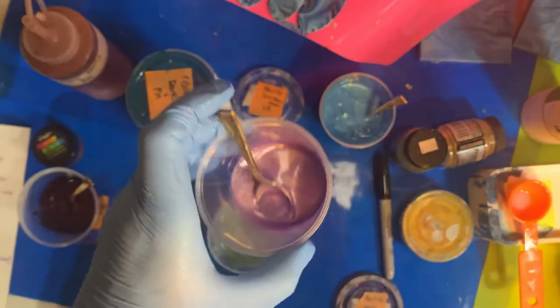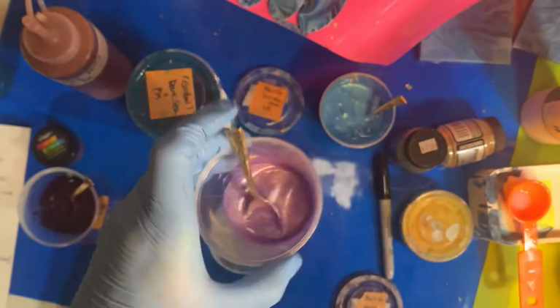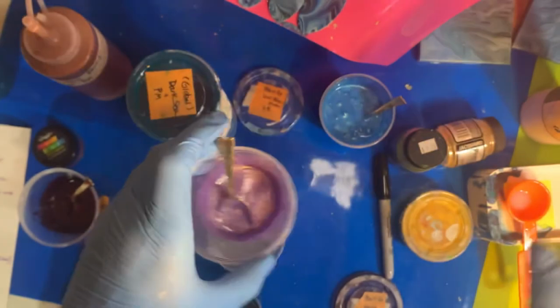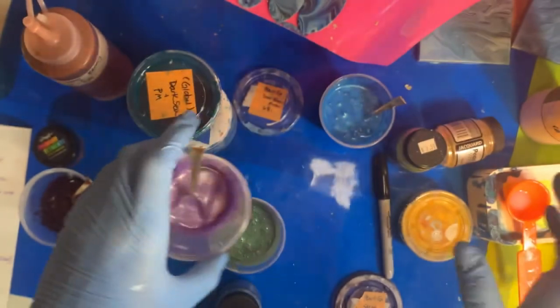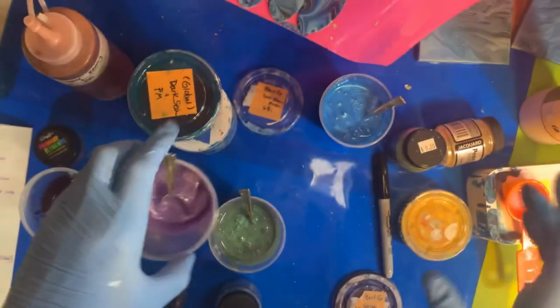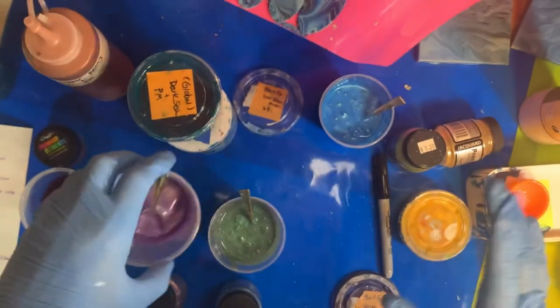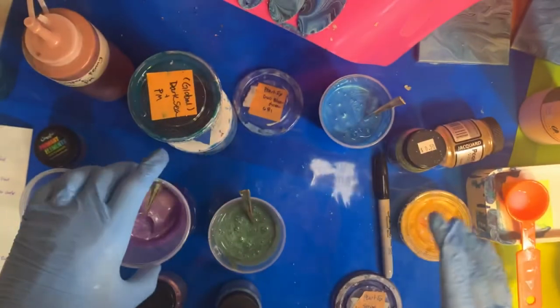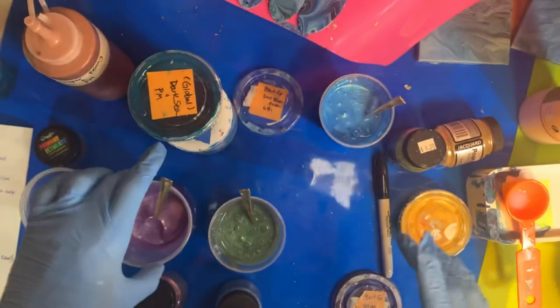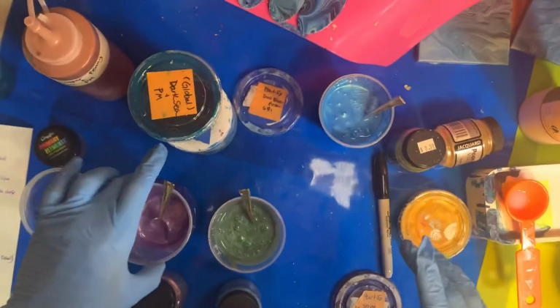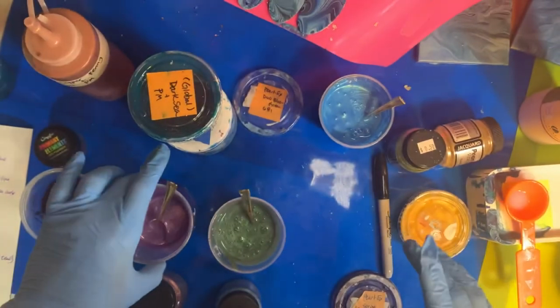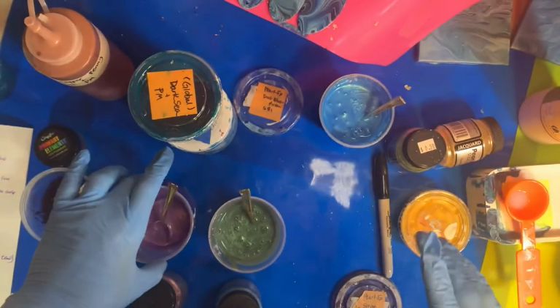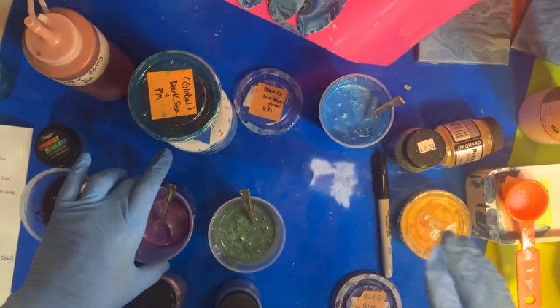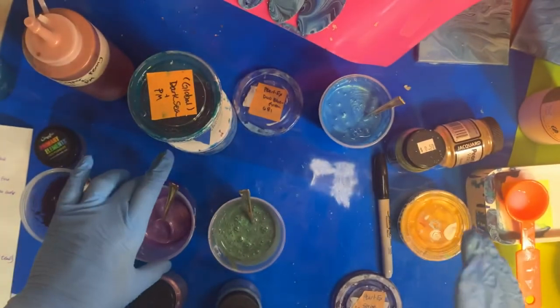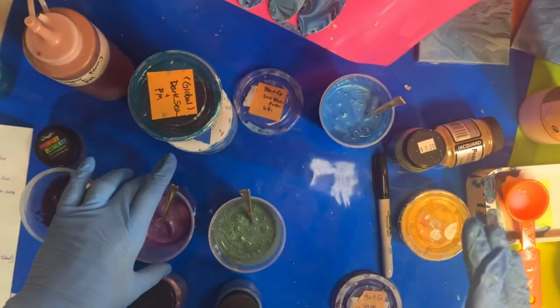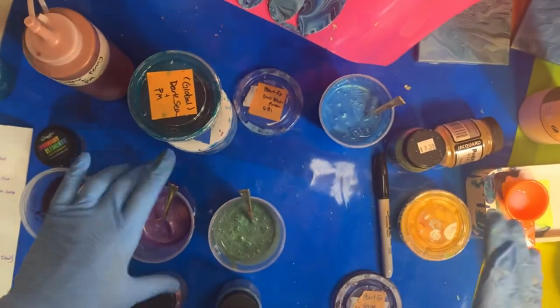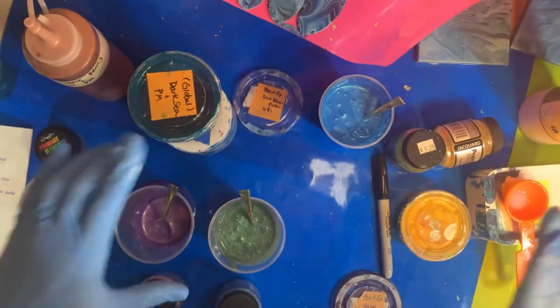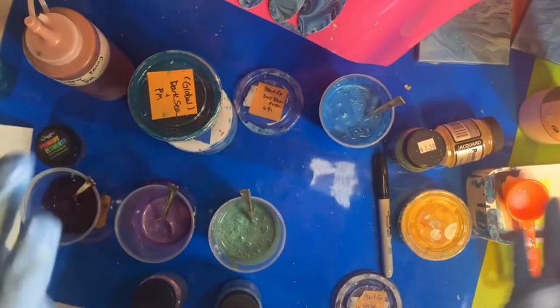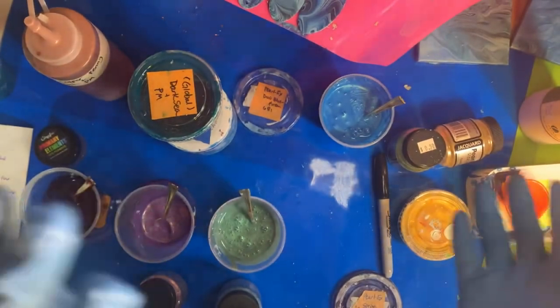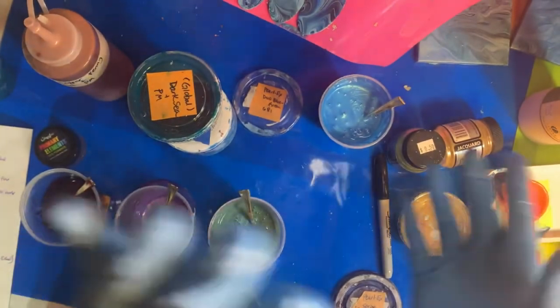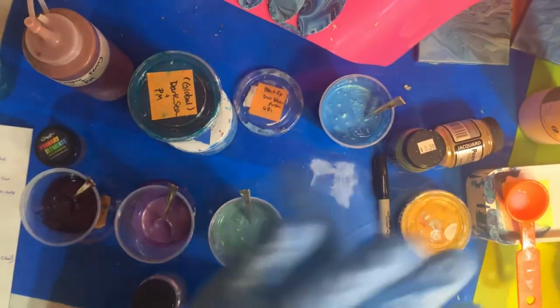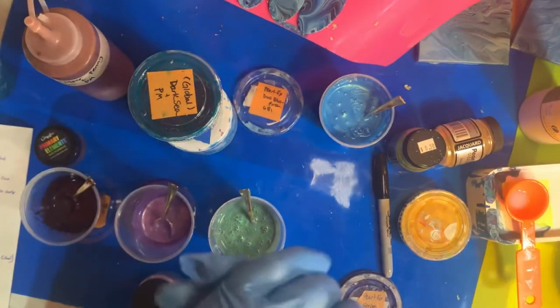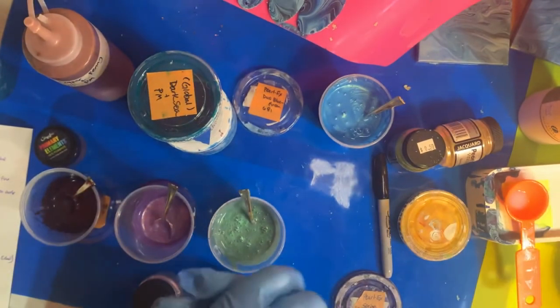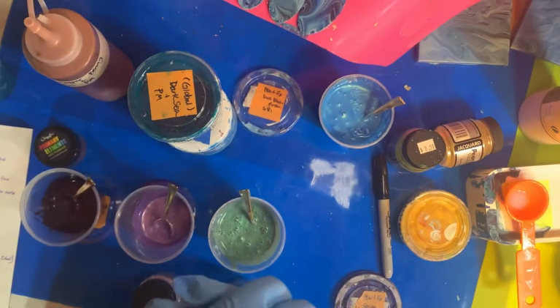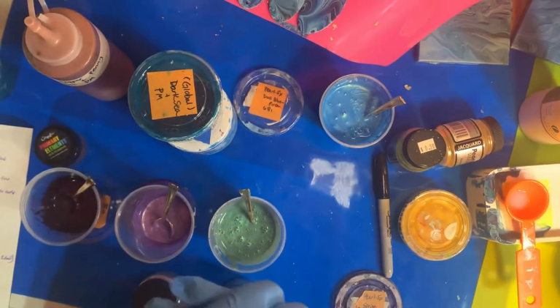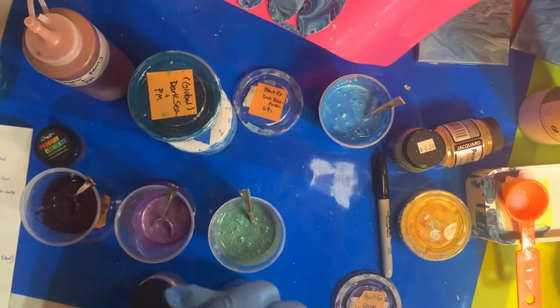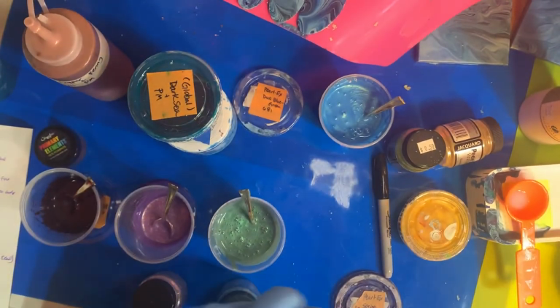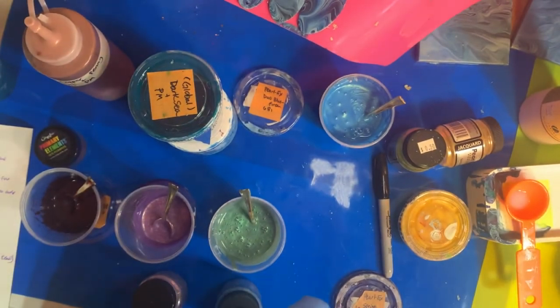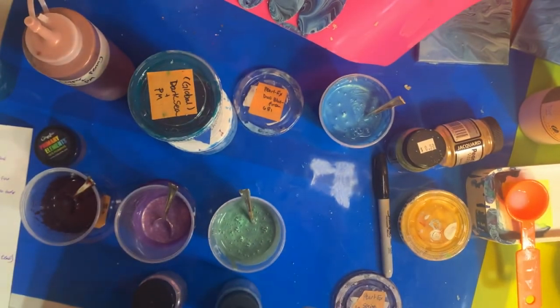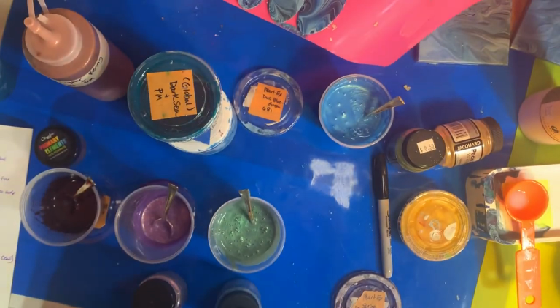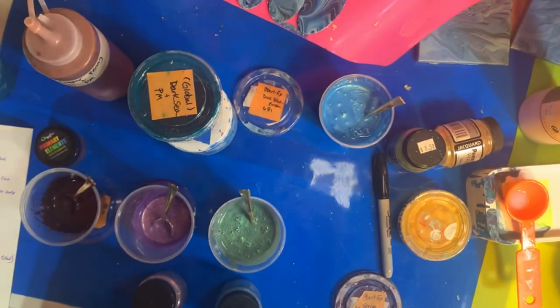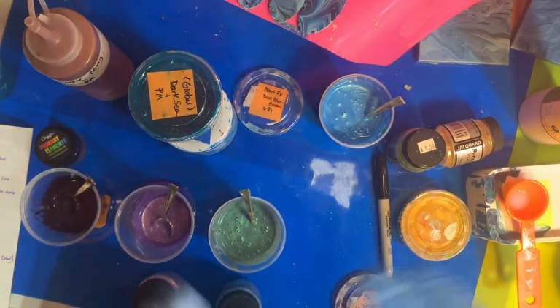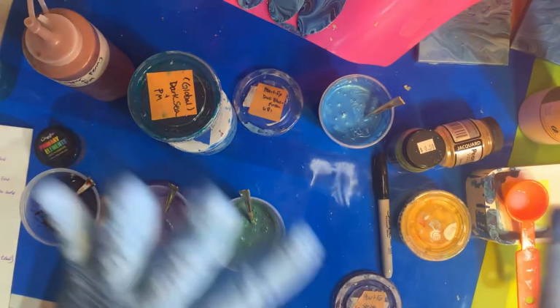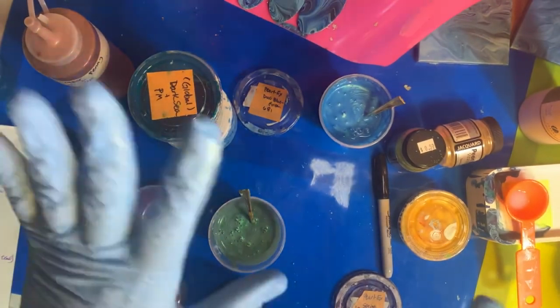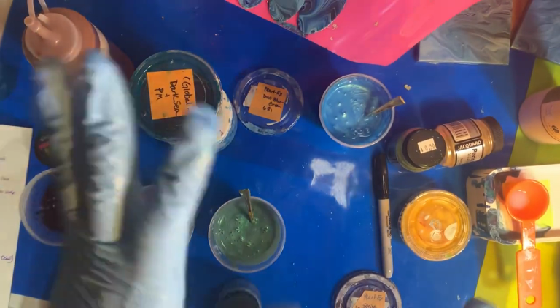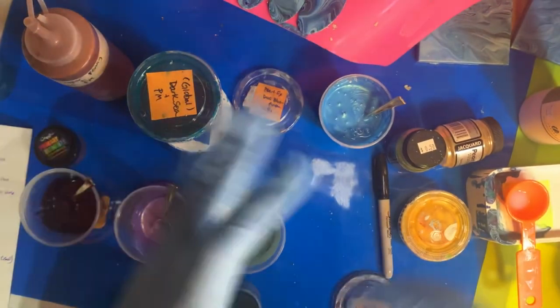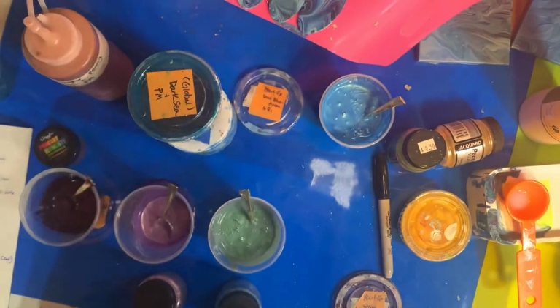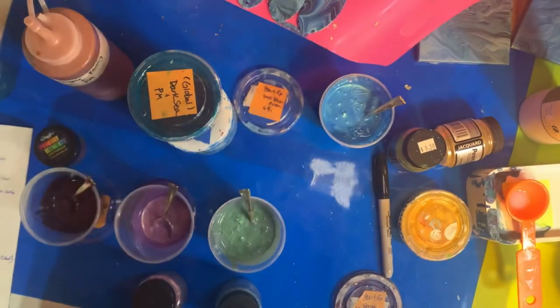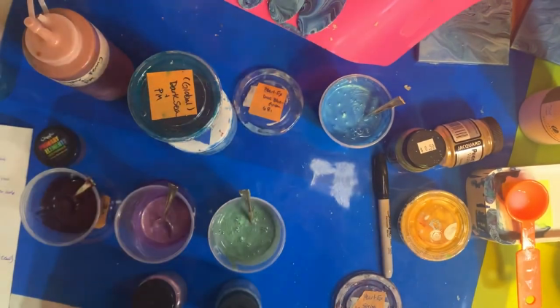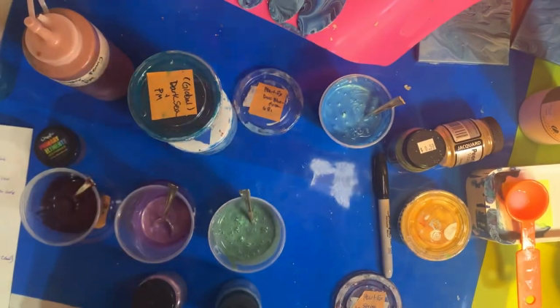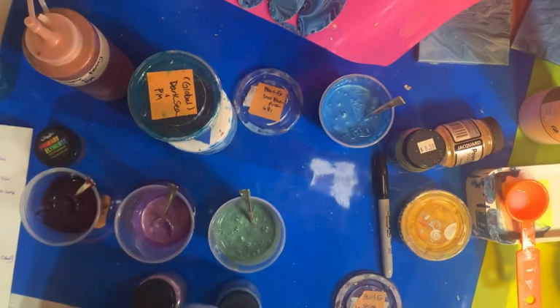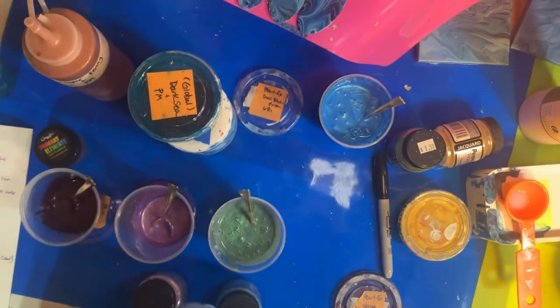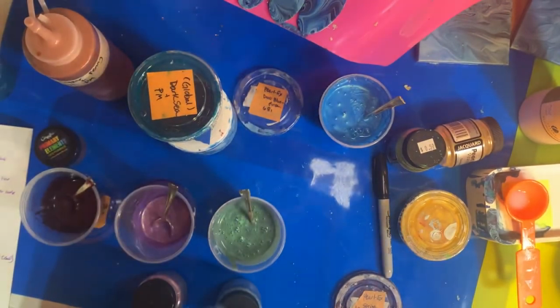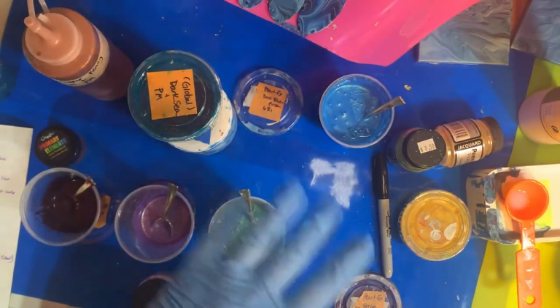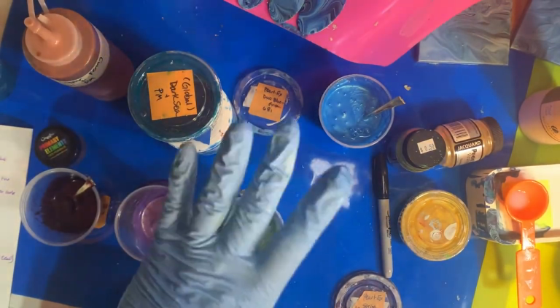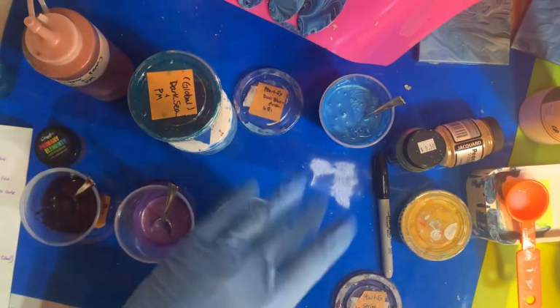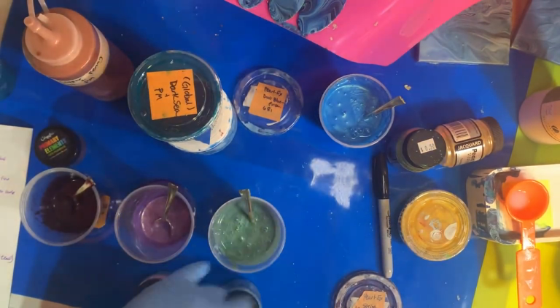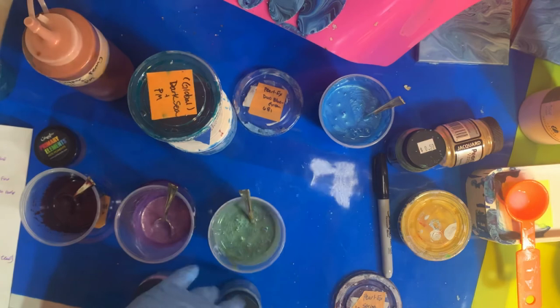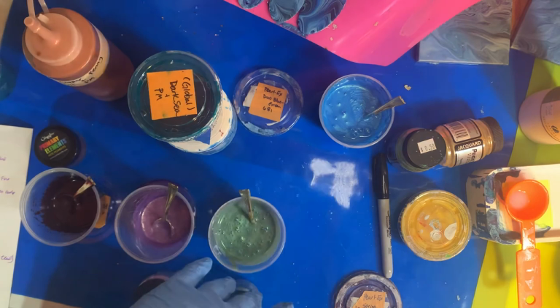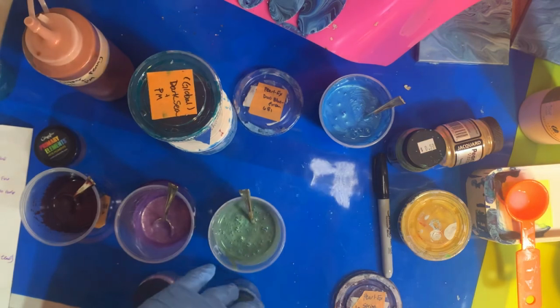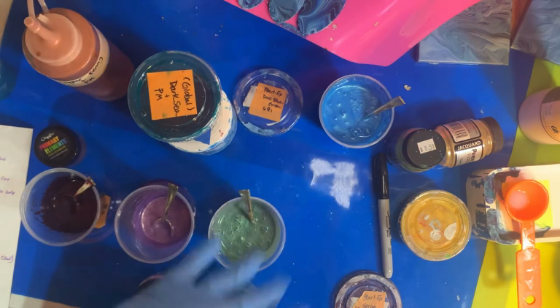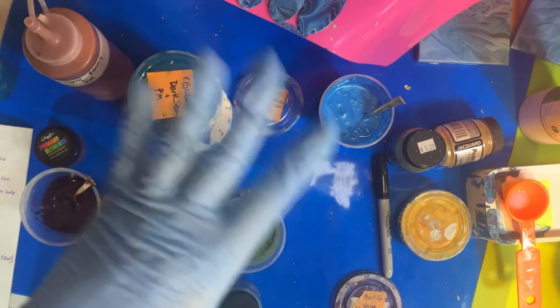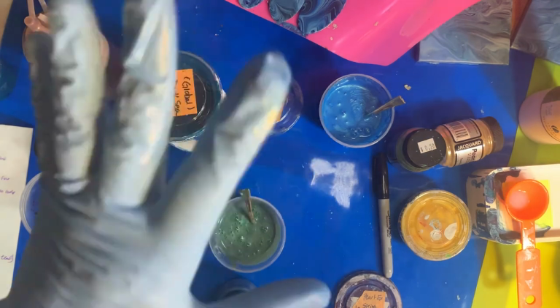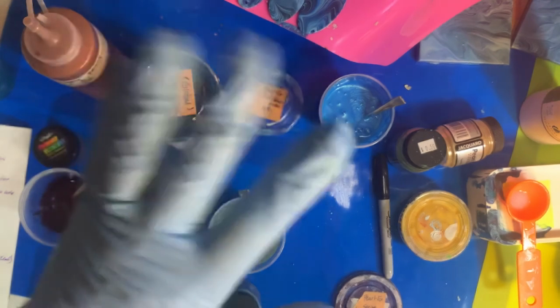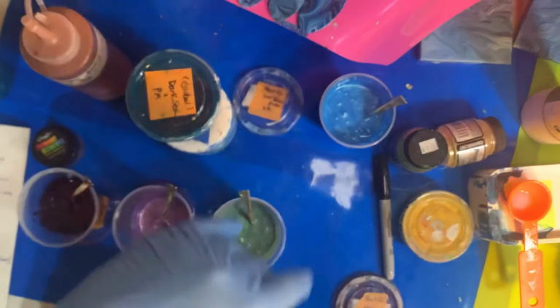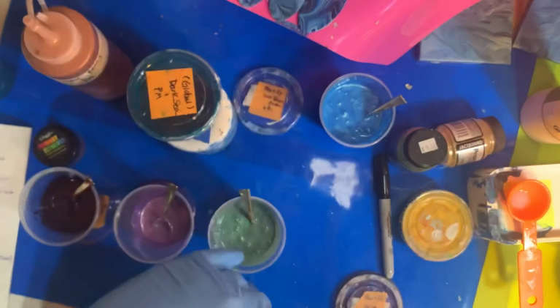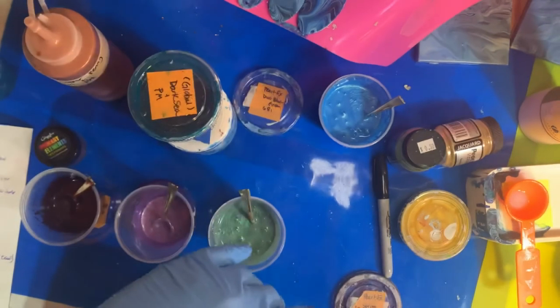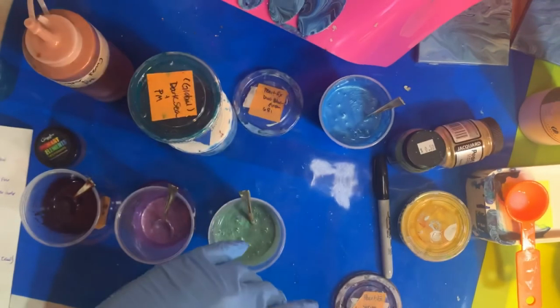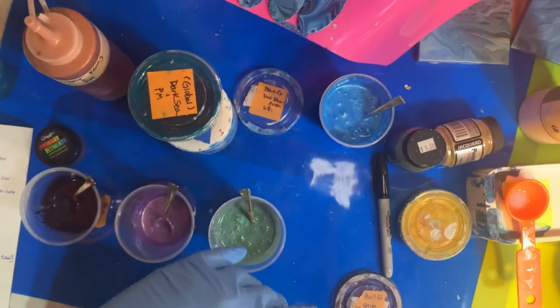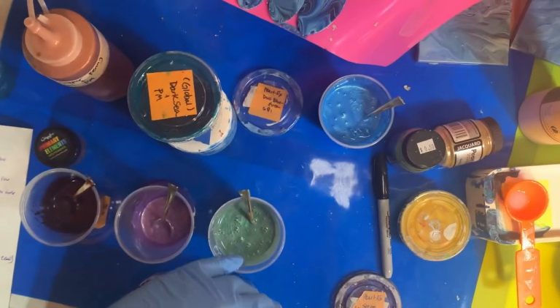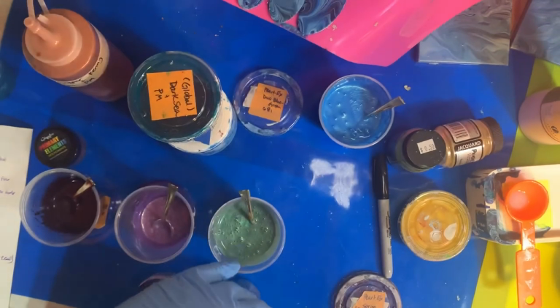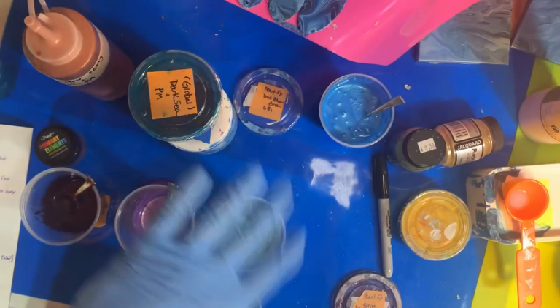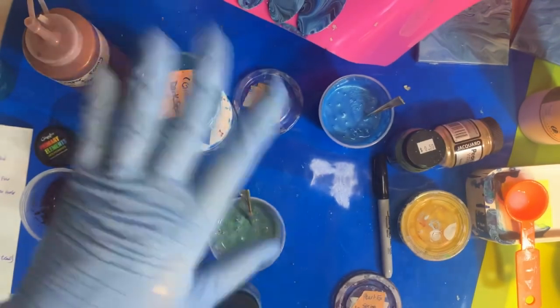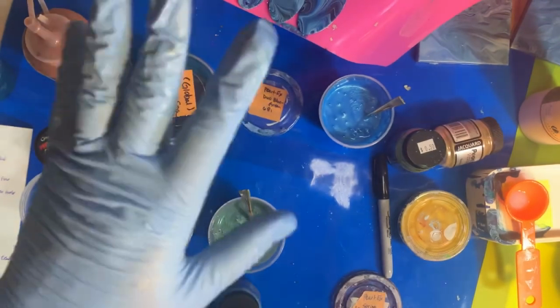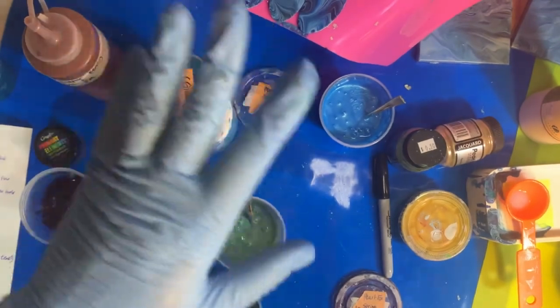I'll post a future video of me actually painting with this very shortly — or tonight, by the end of the day. Thanks.